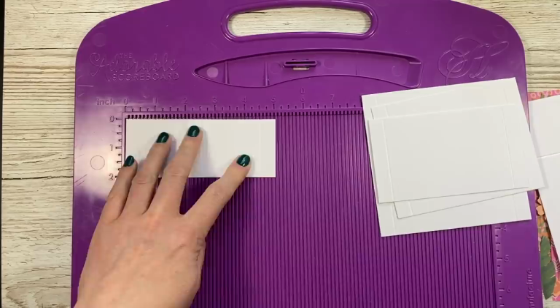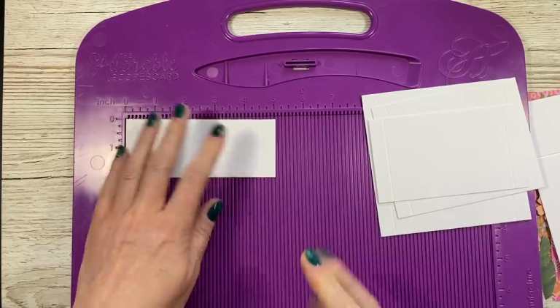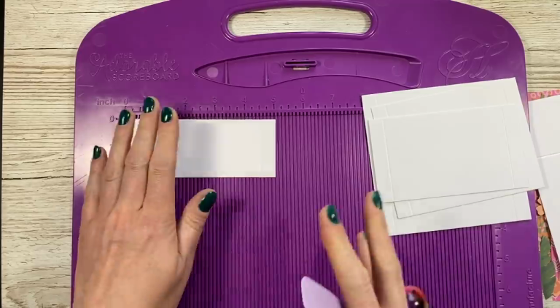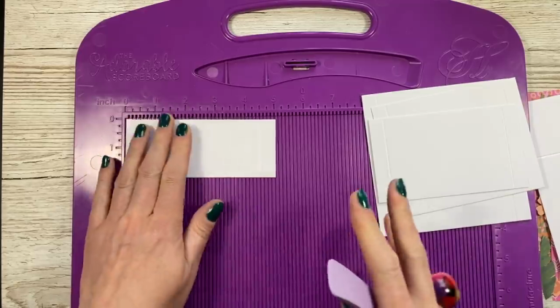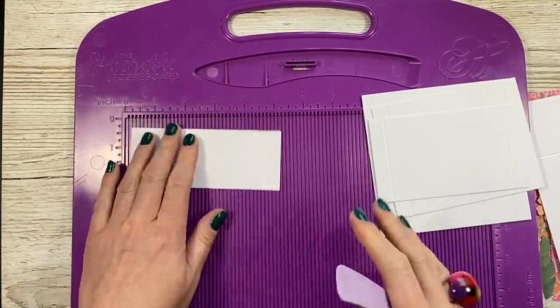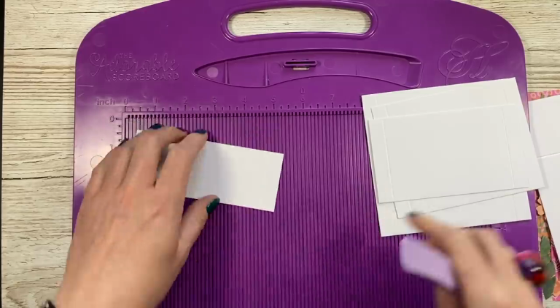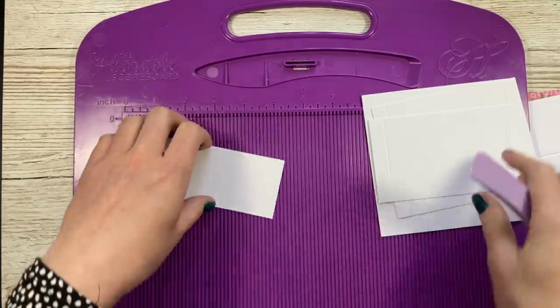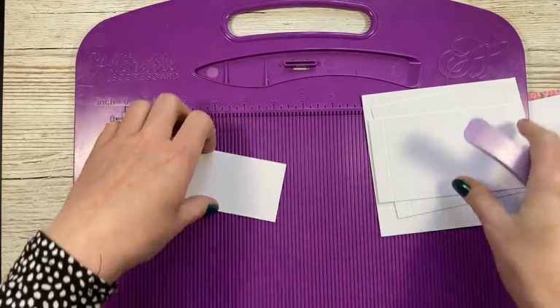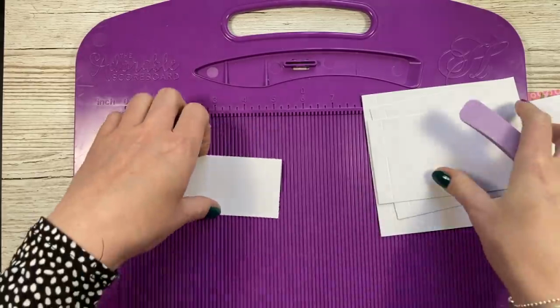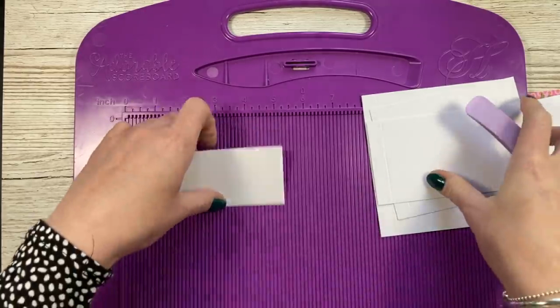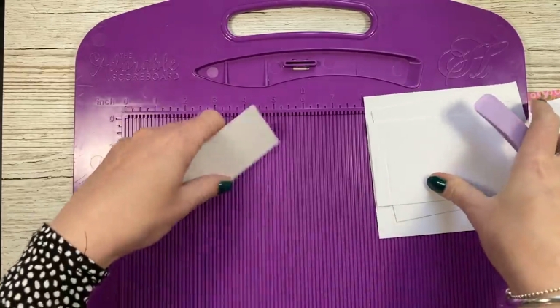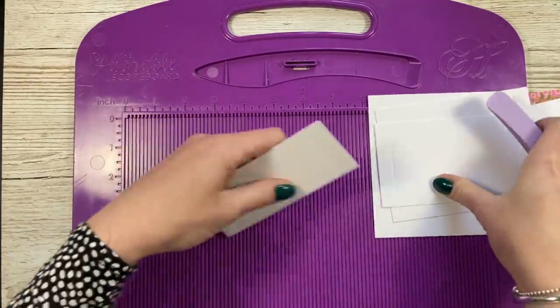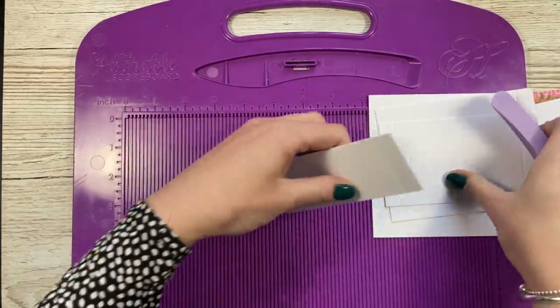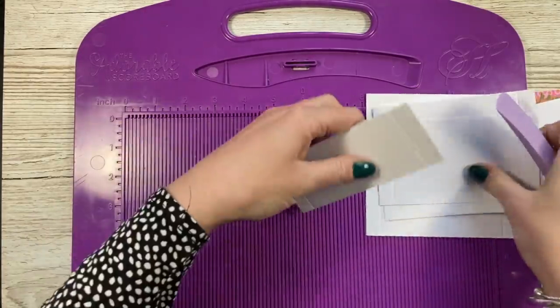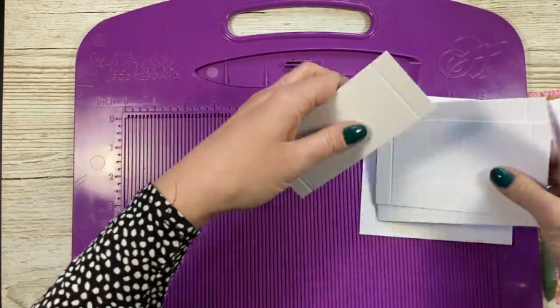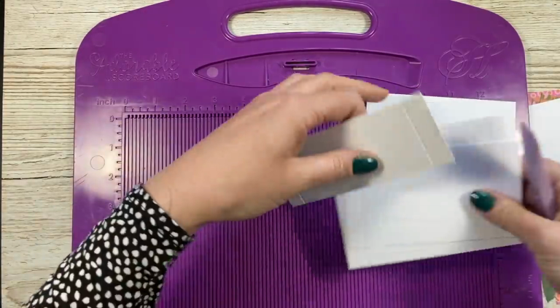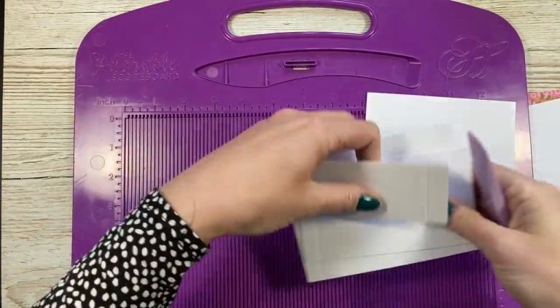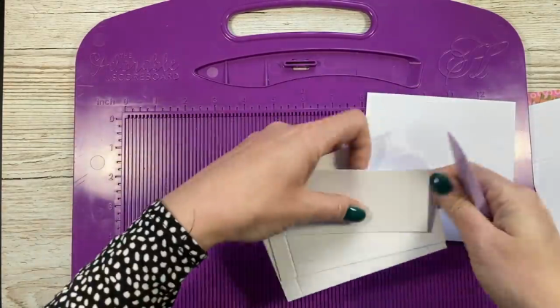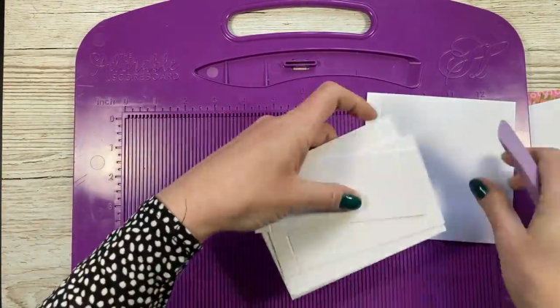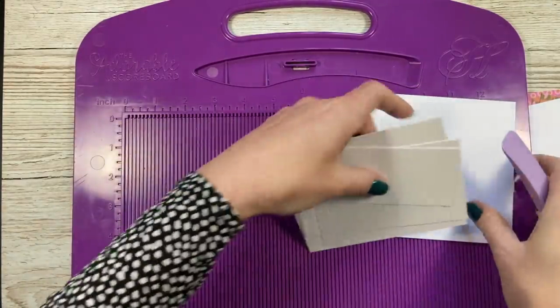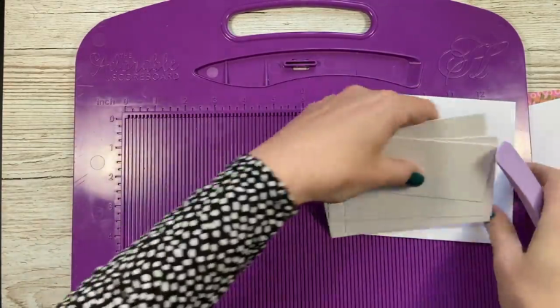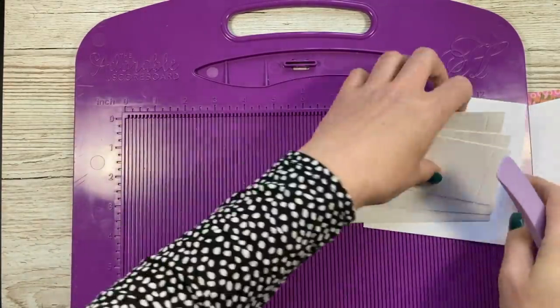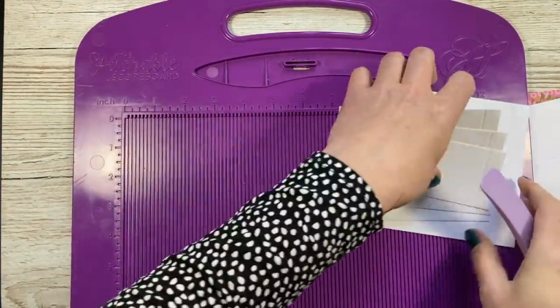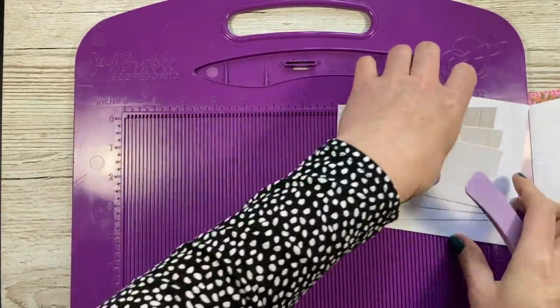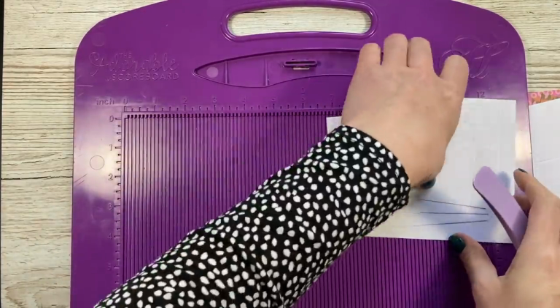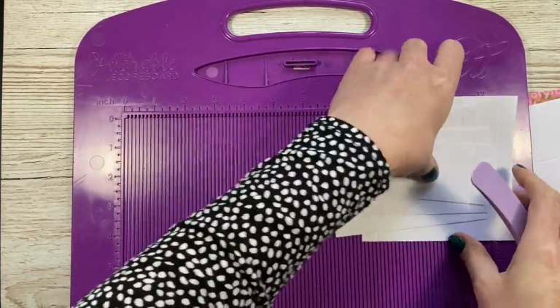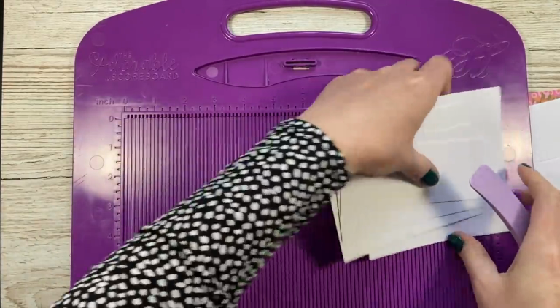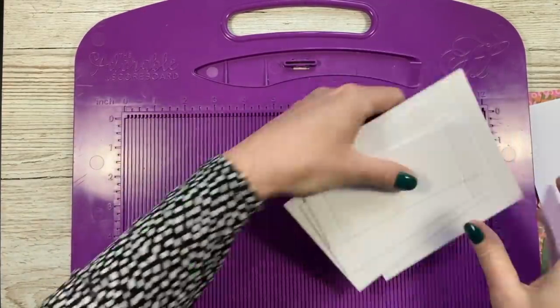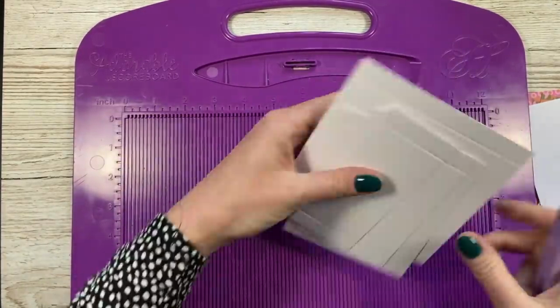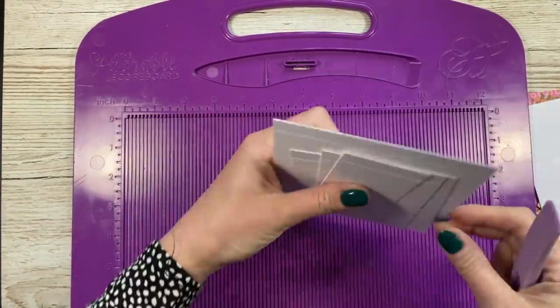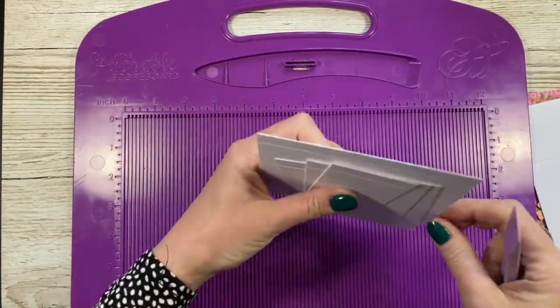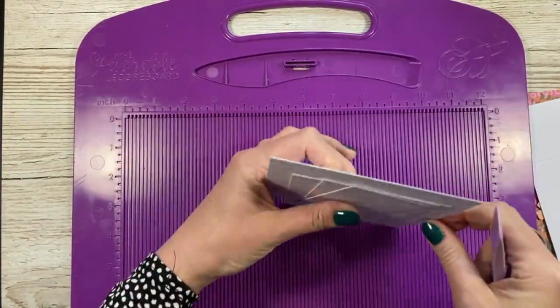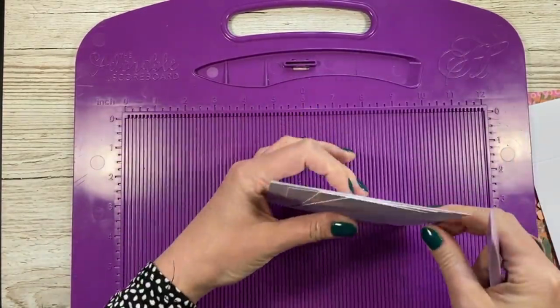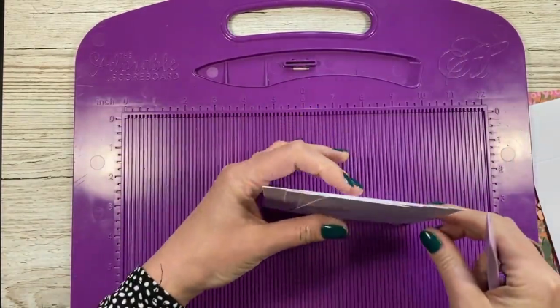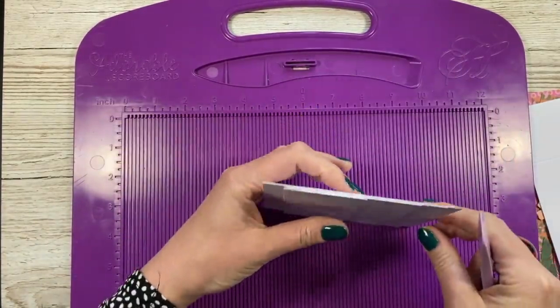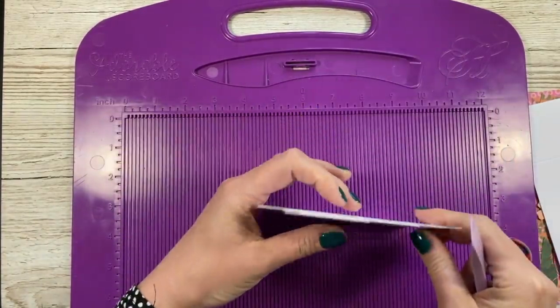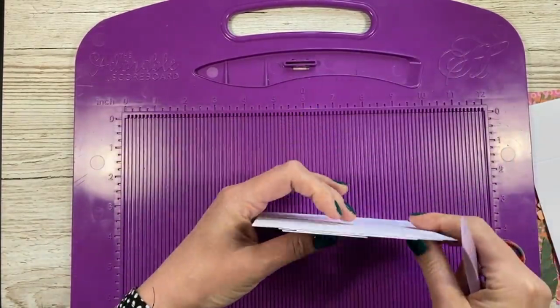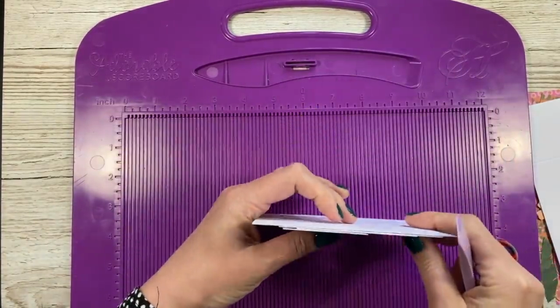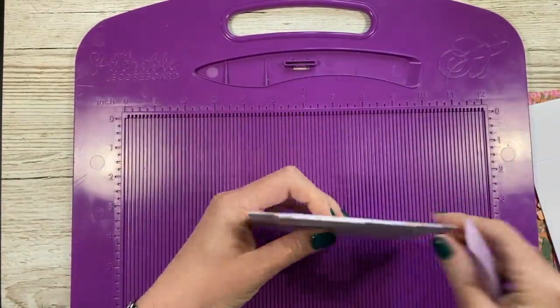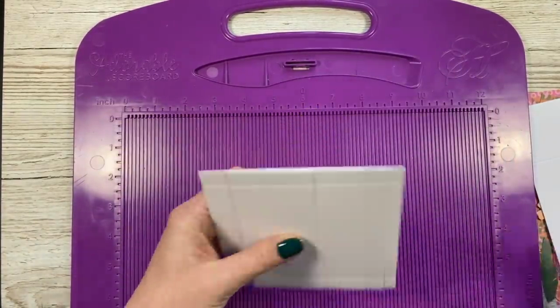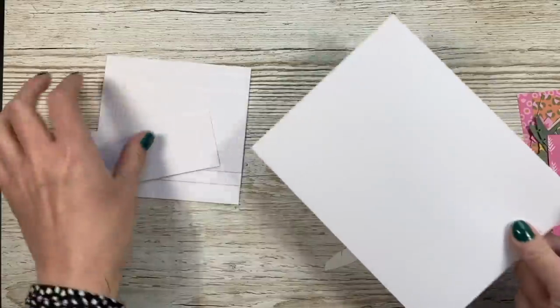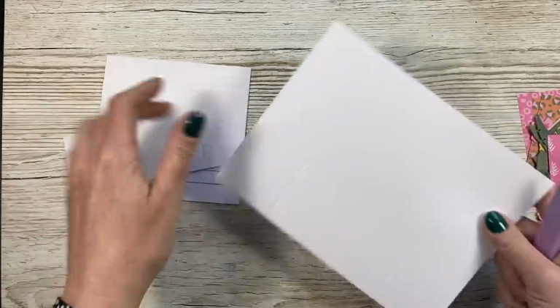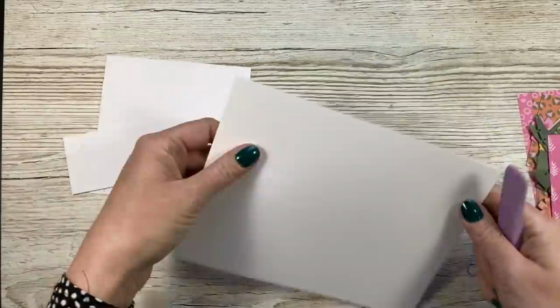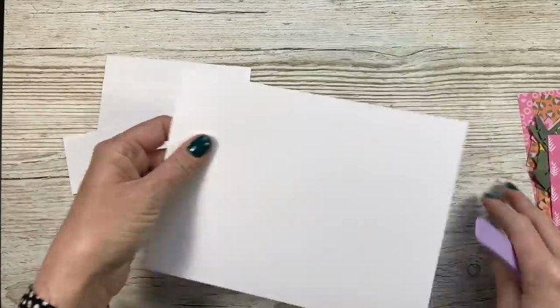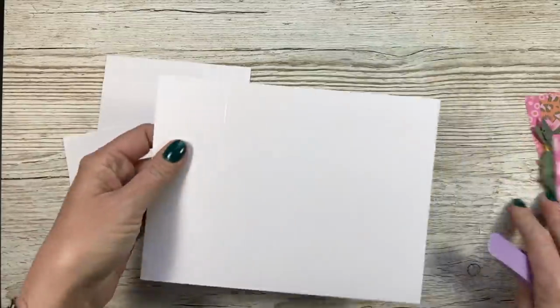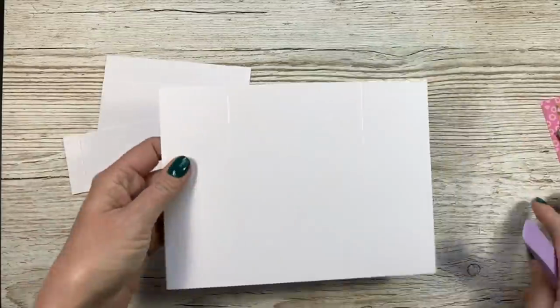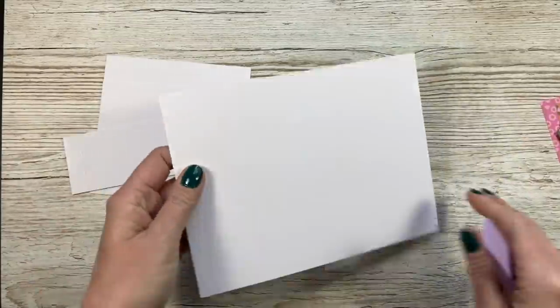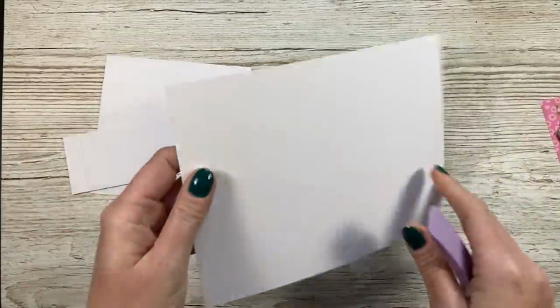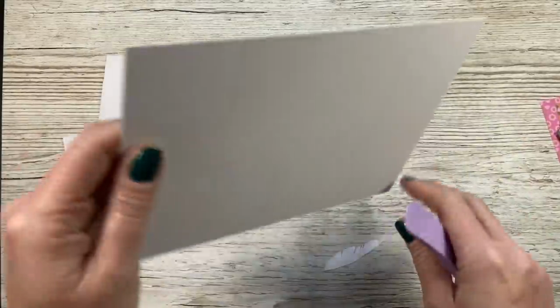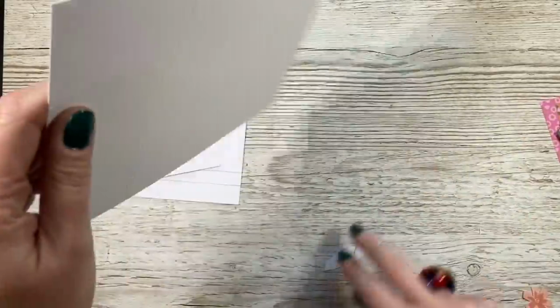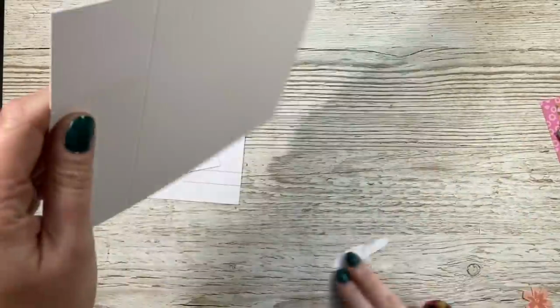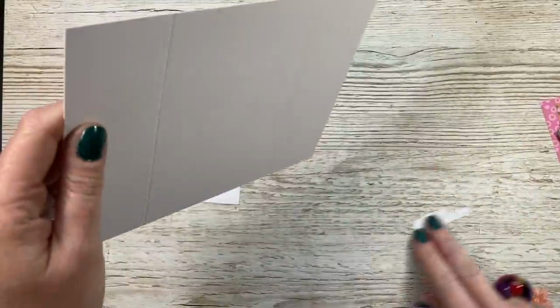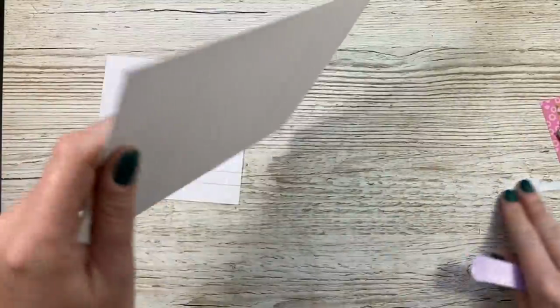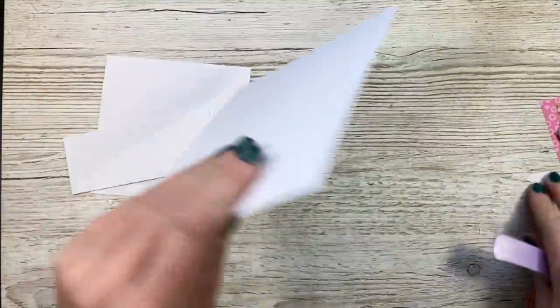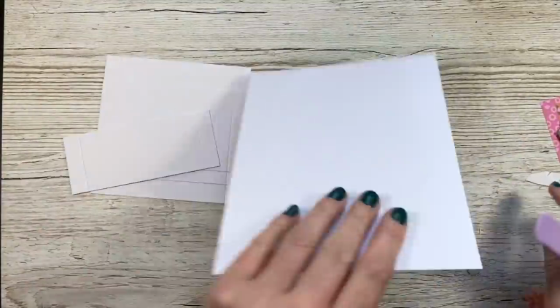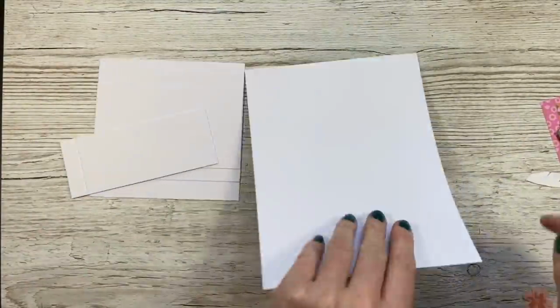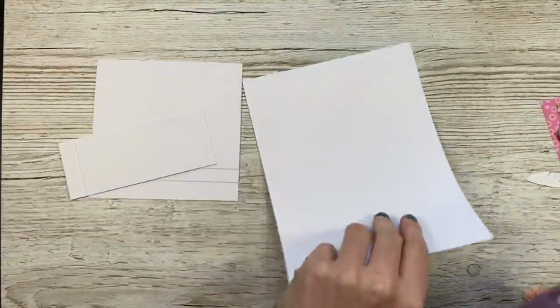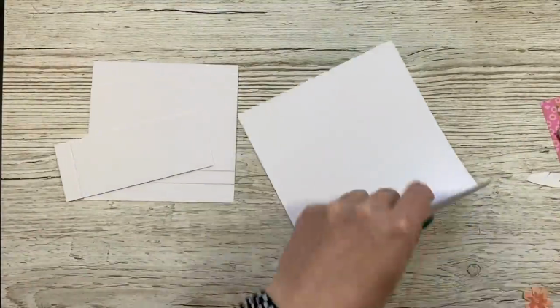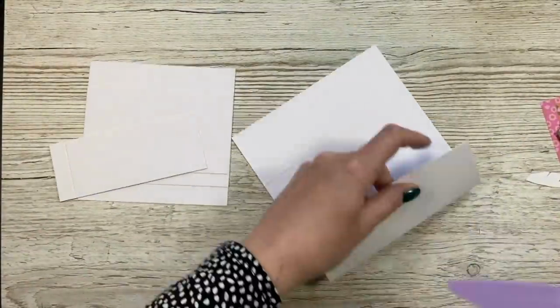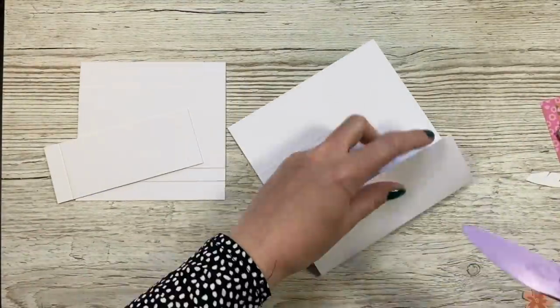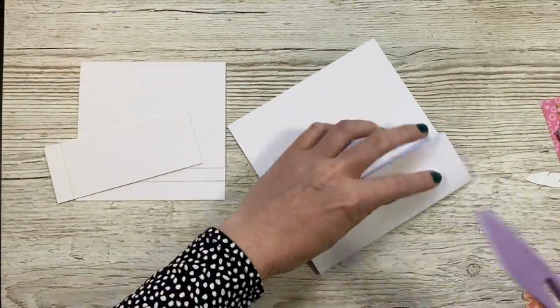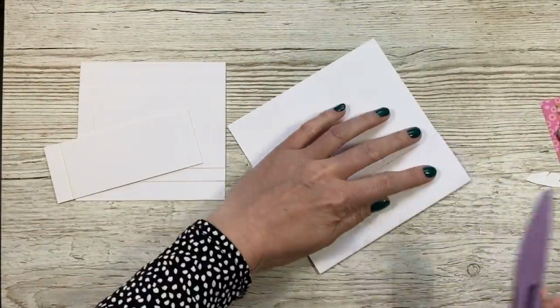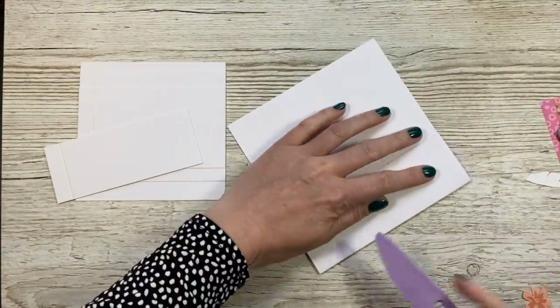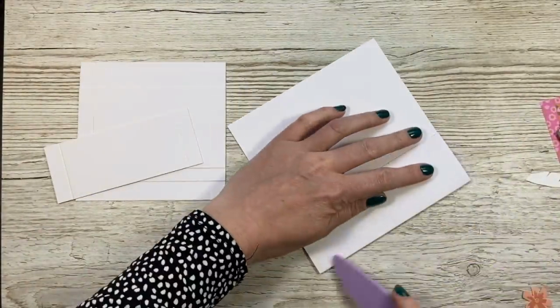So the same scoring on all of those pieces - they're just slightly different heights. Next, you want to fold and burnish all of the score lines.